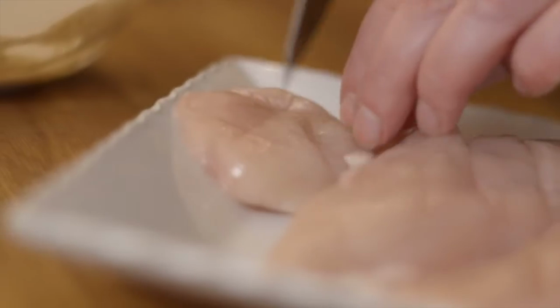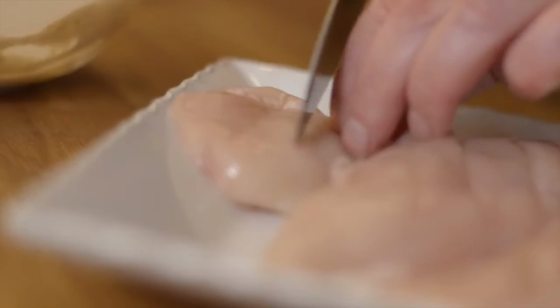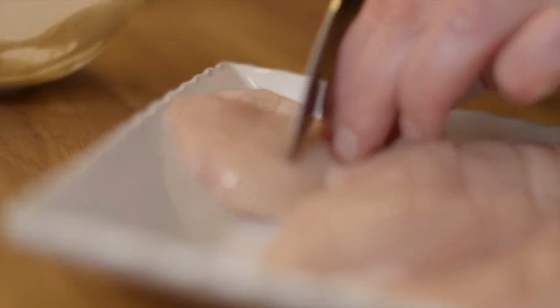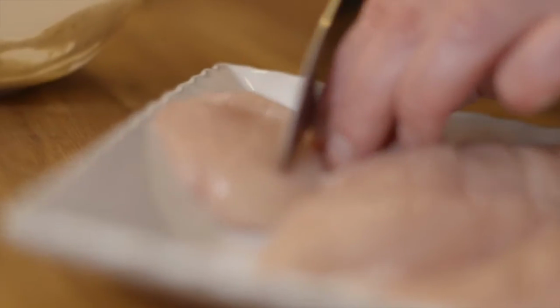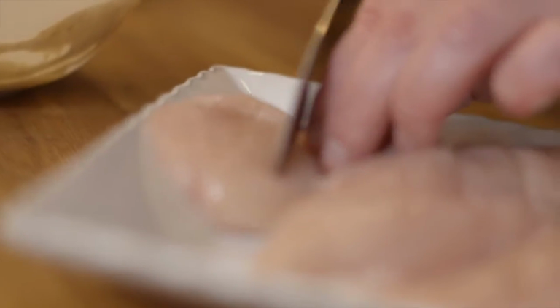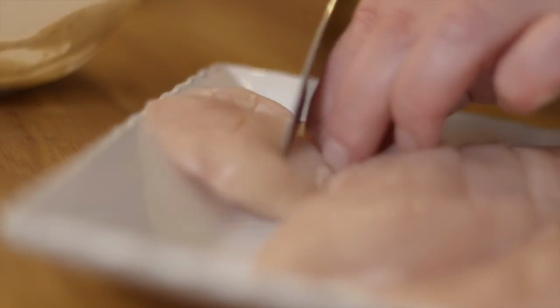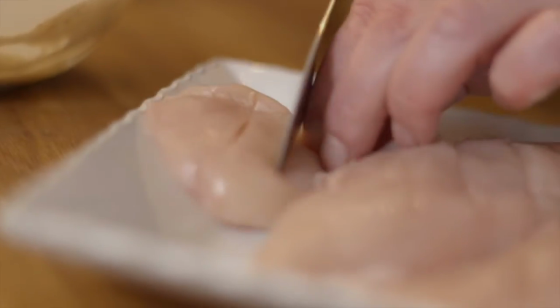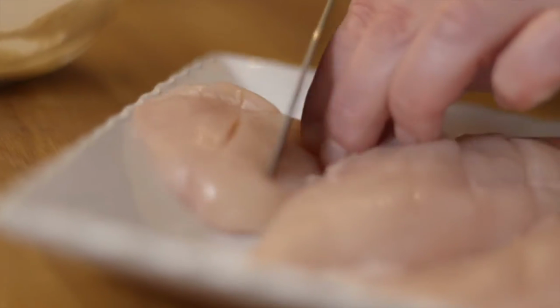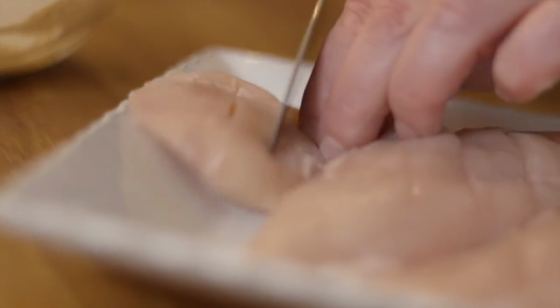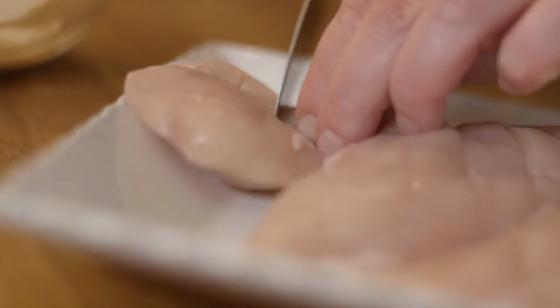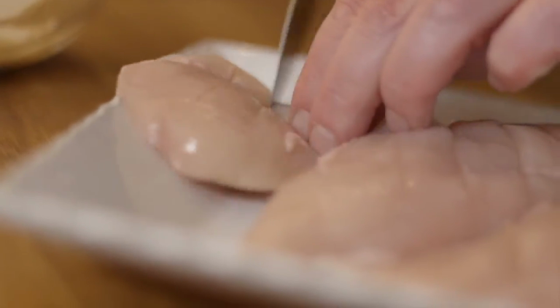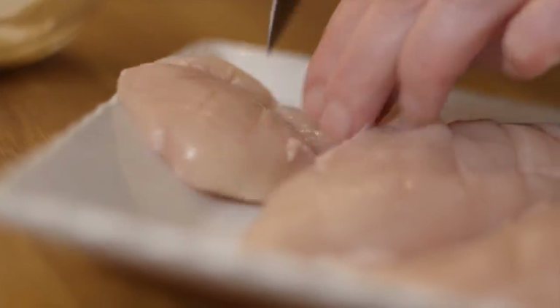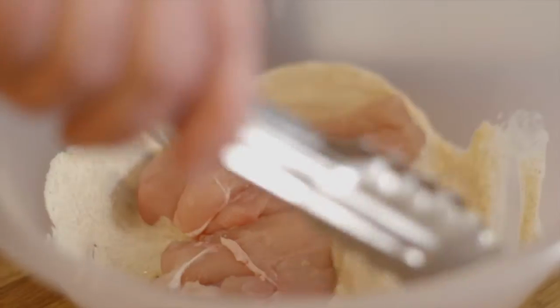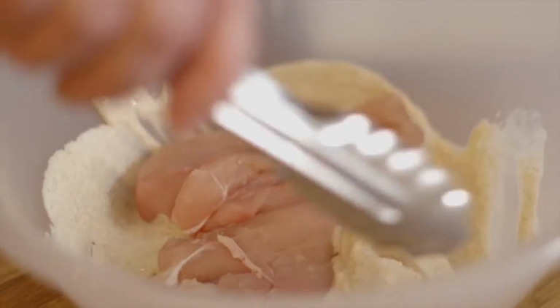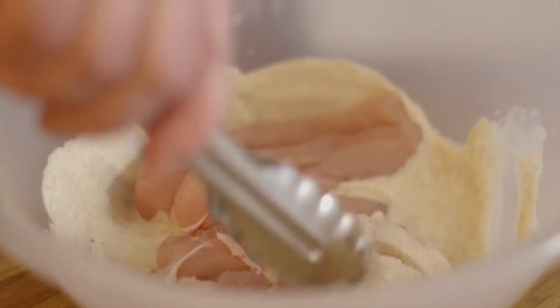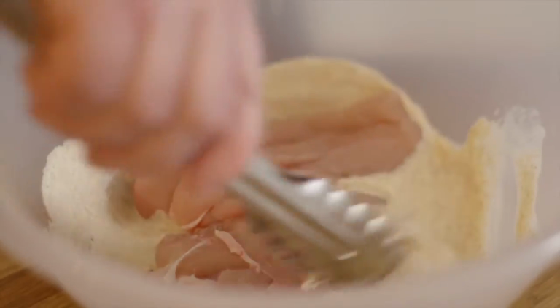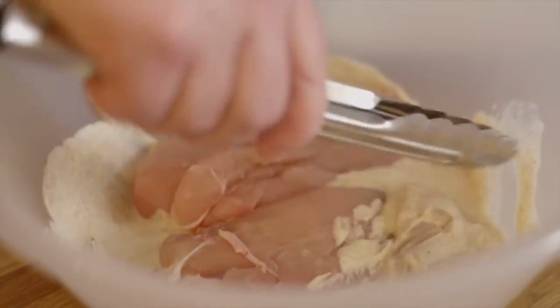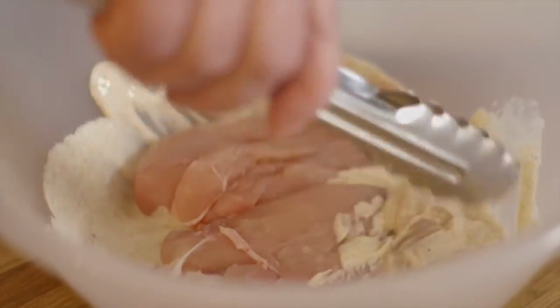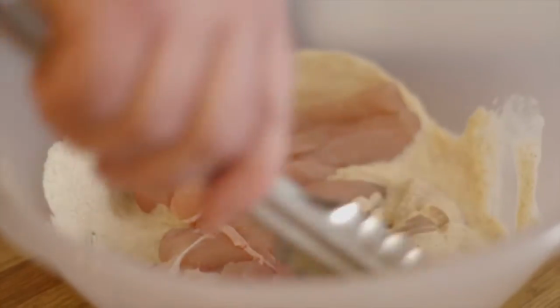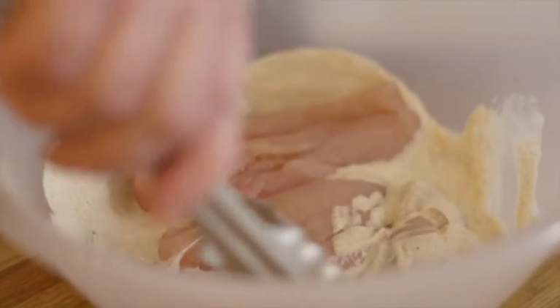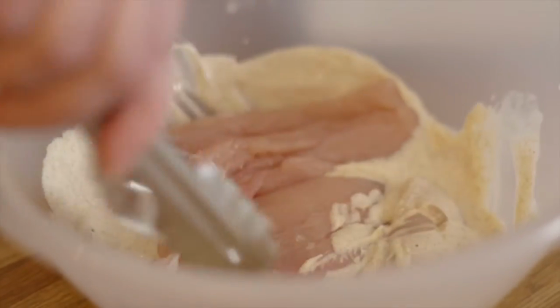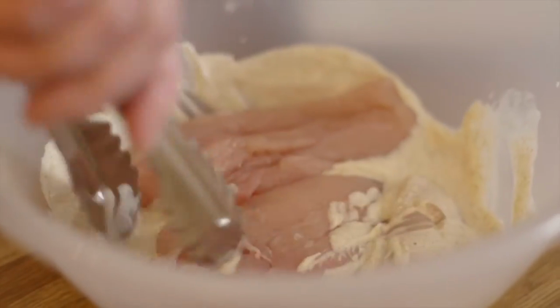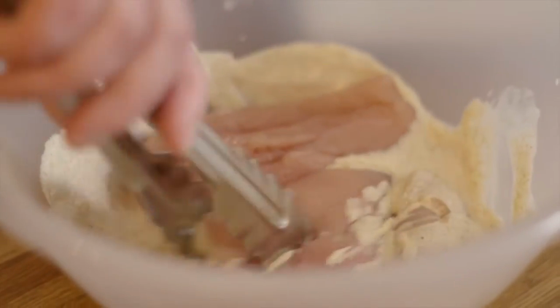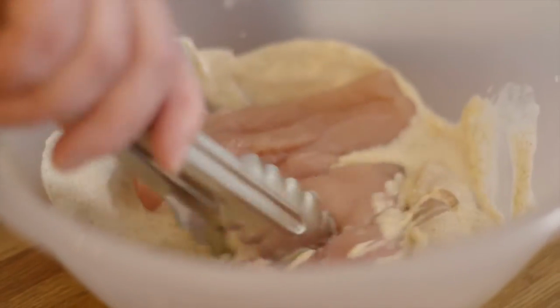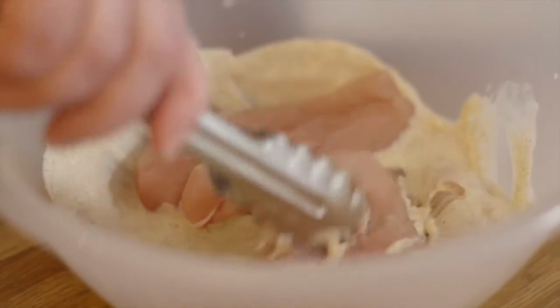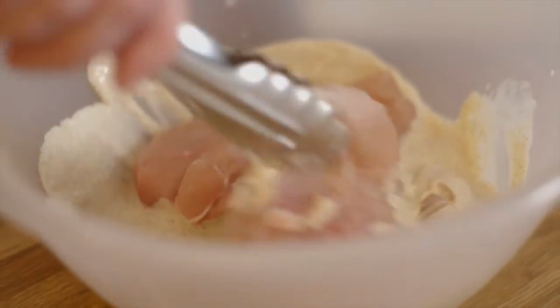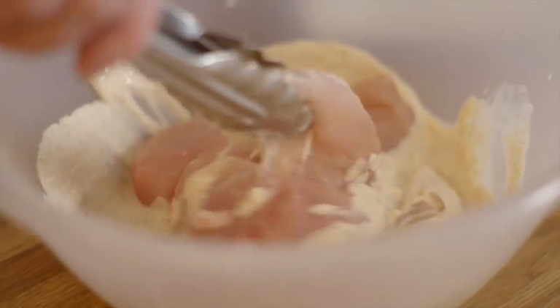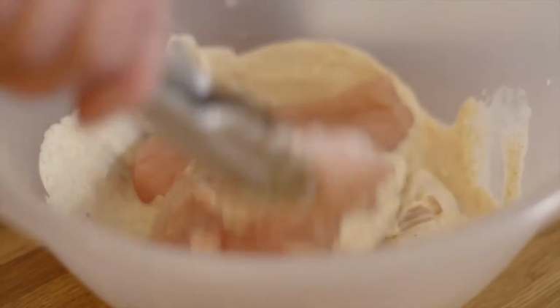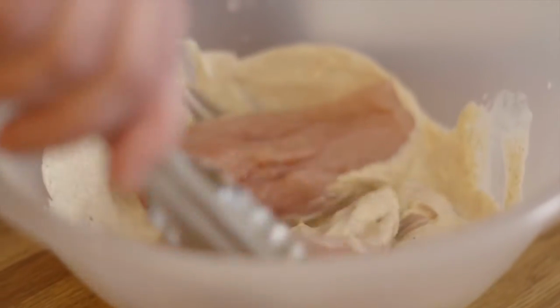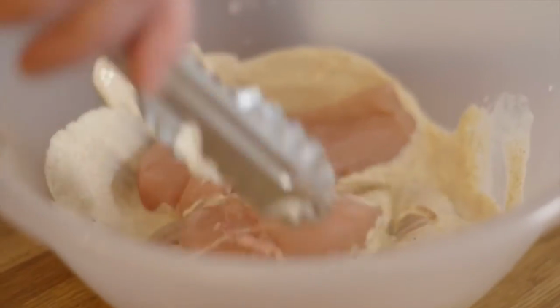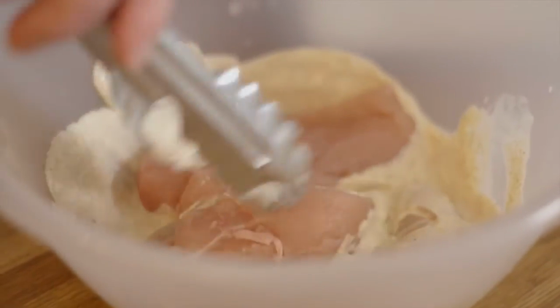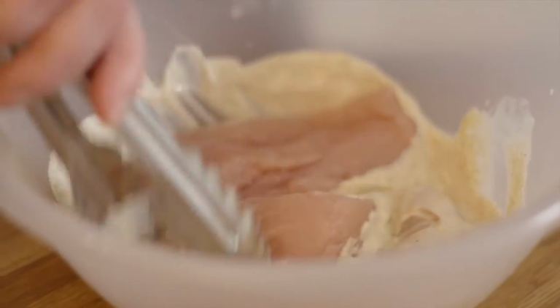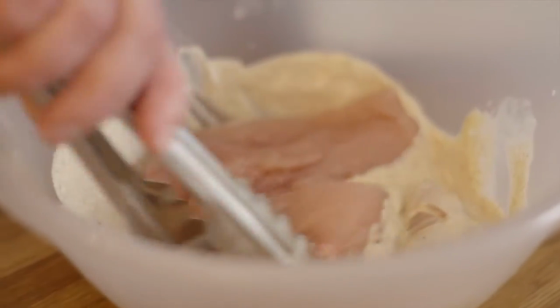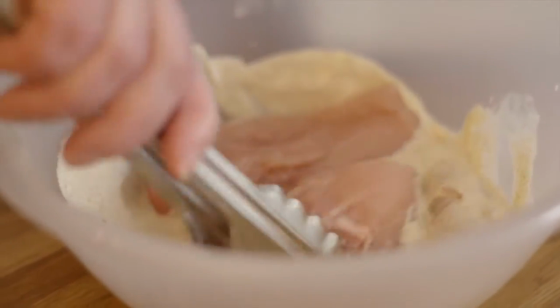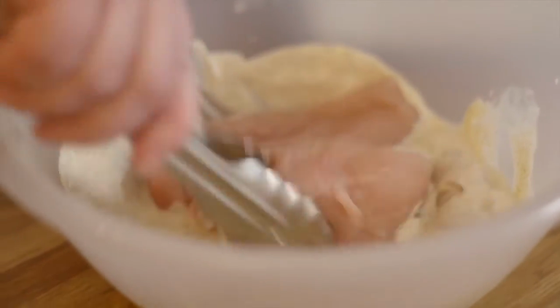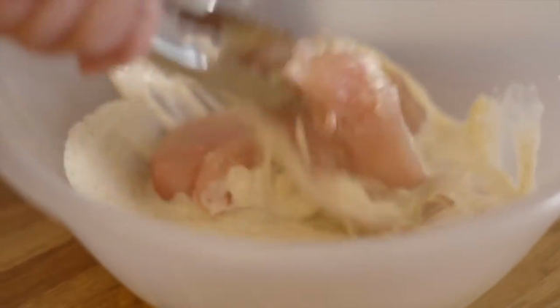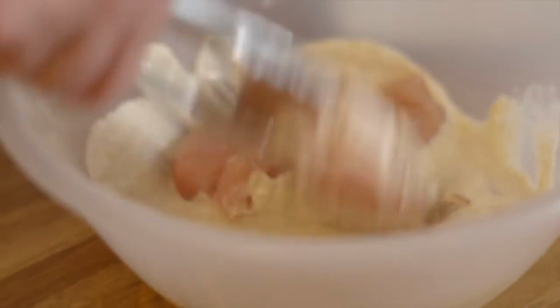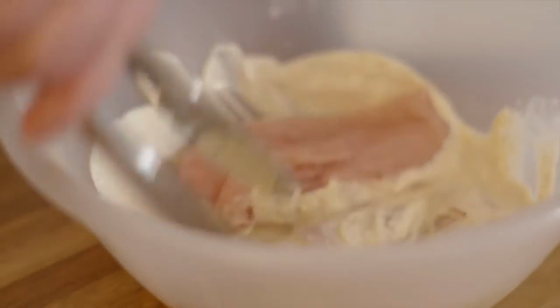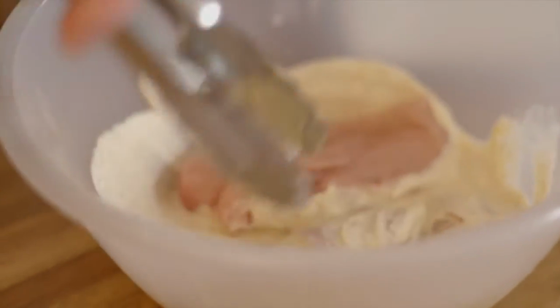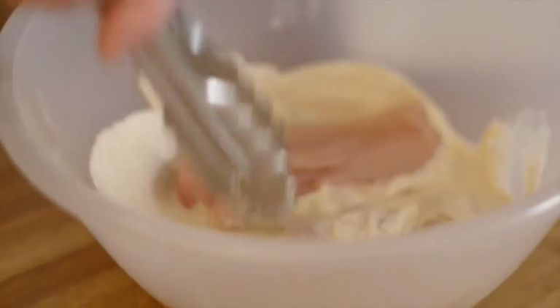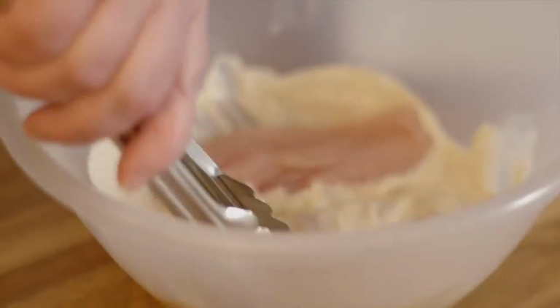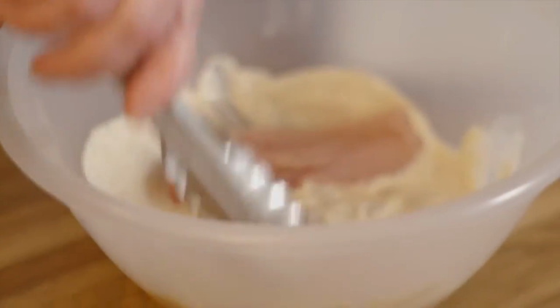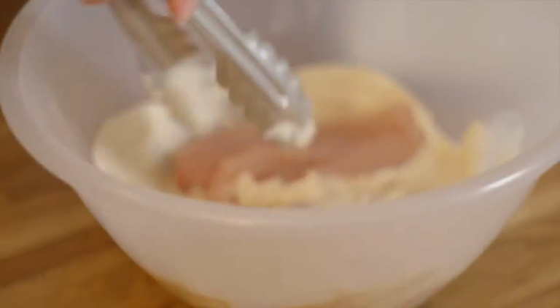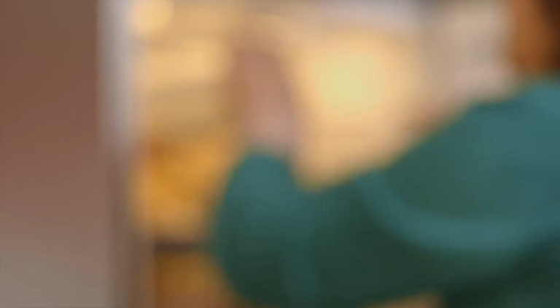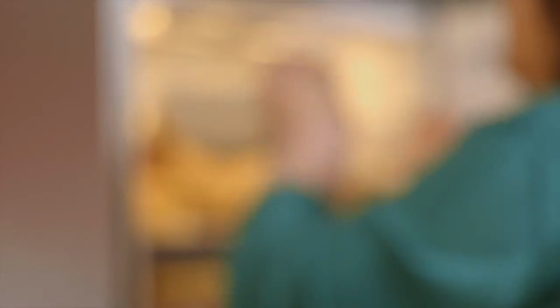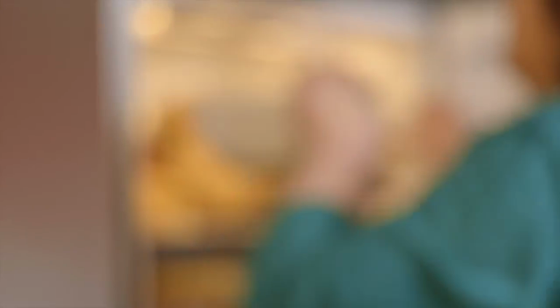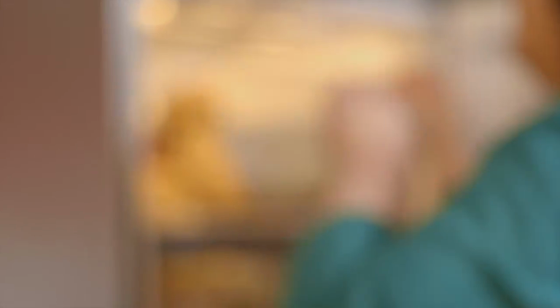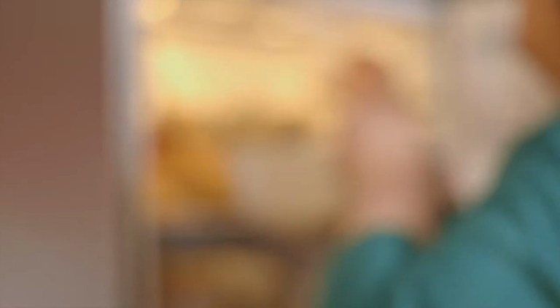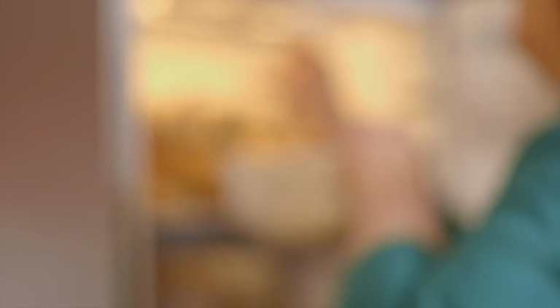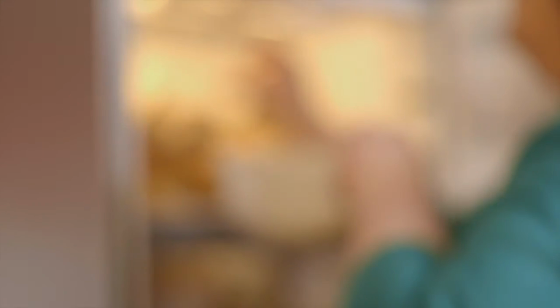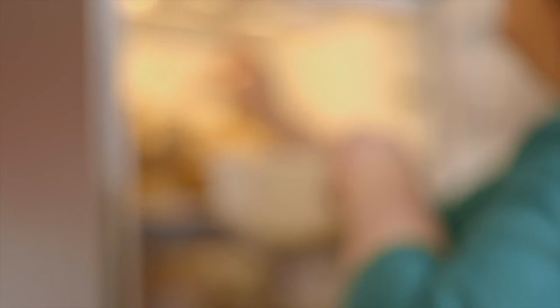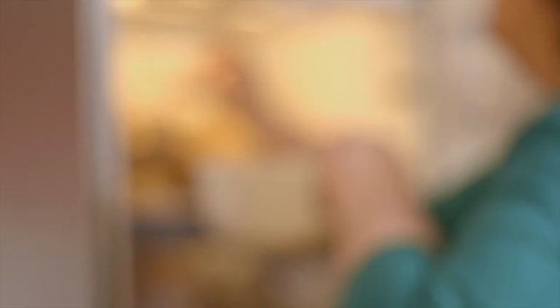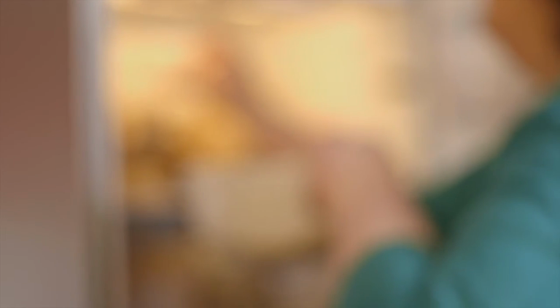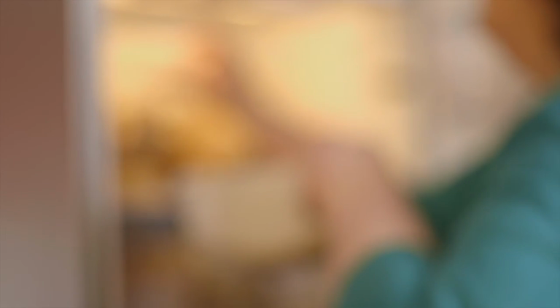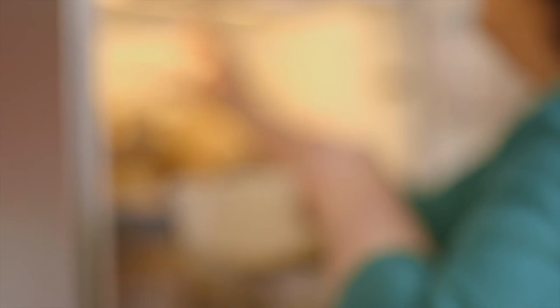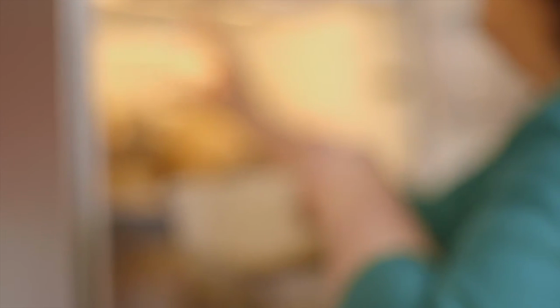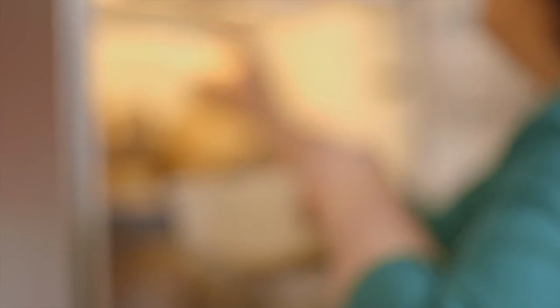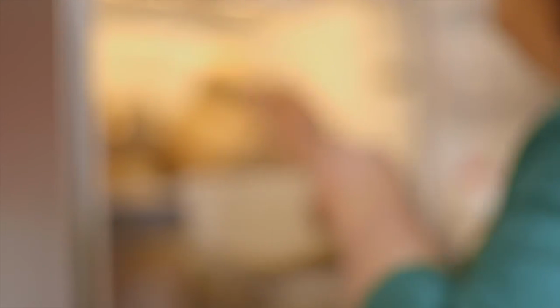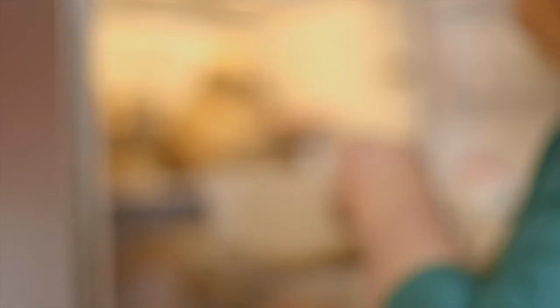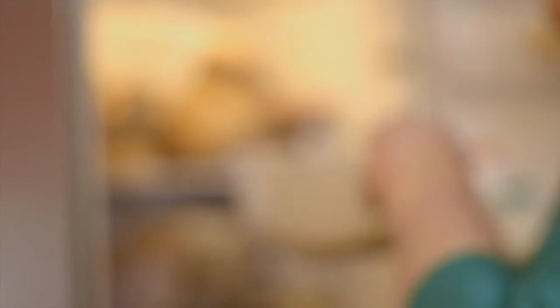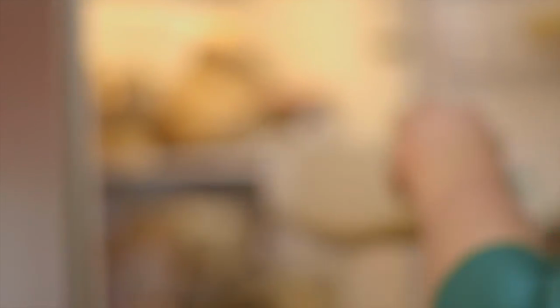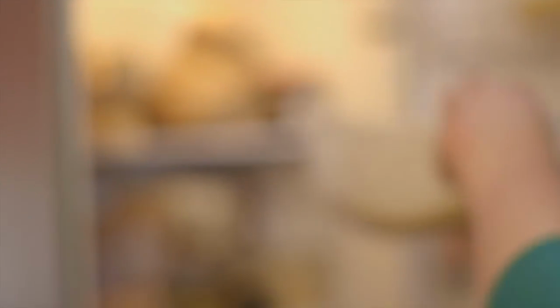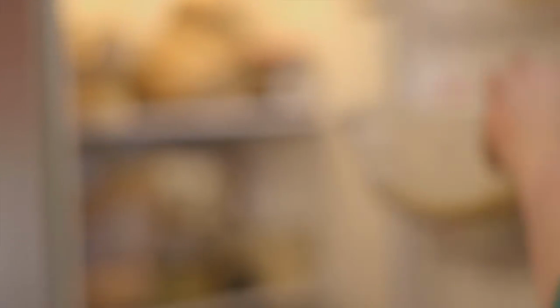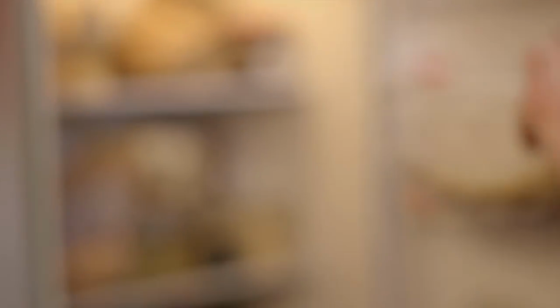Slash the top of the chicken breast and add to the marinade and mix well. Leave to marinate for two hours.